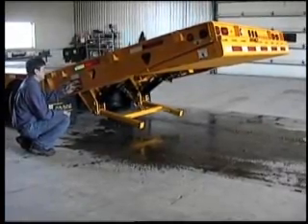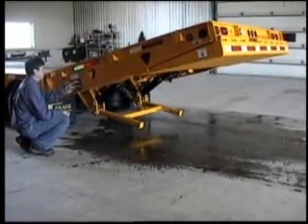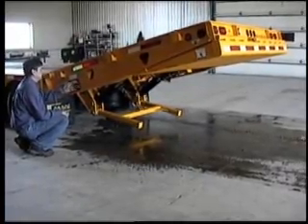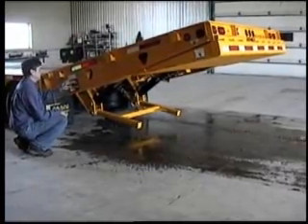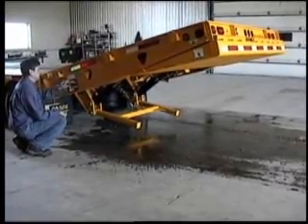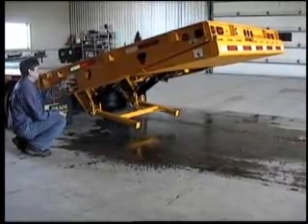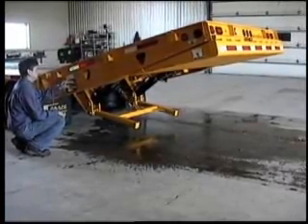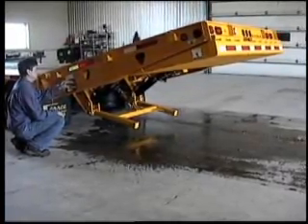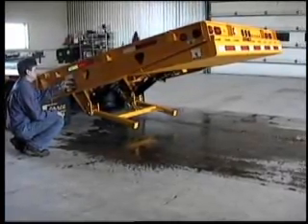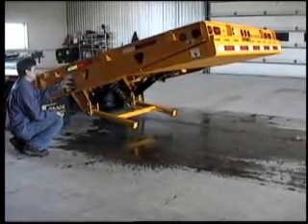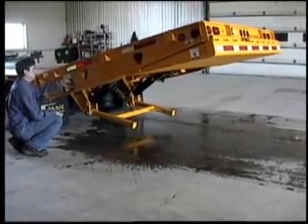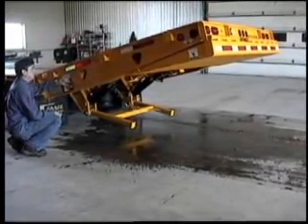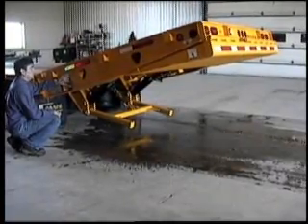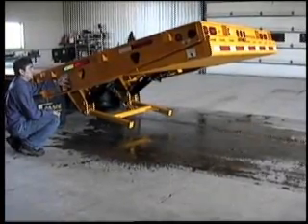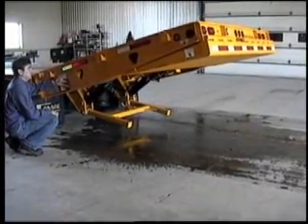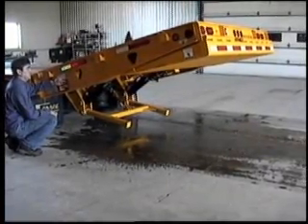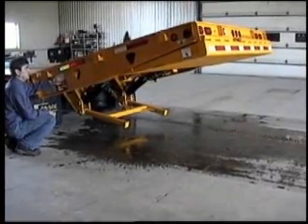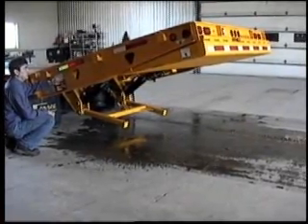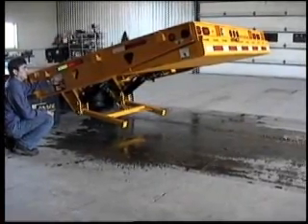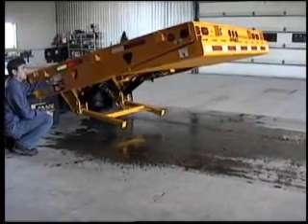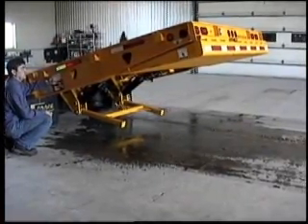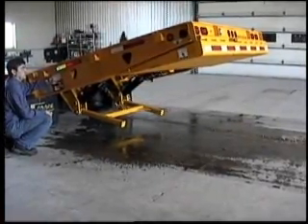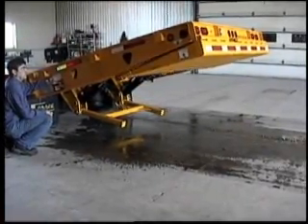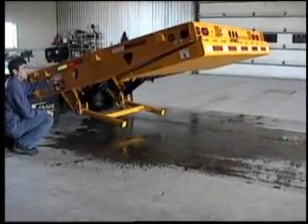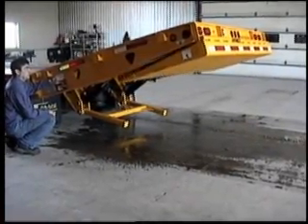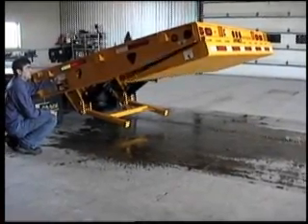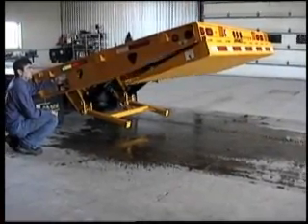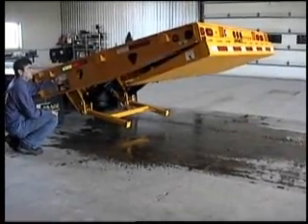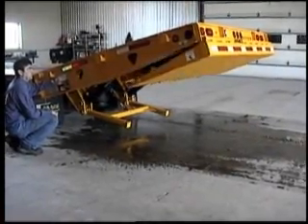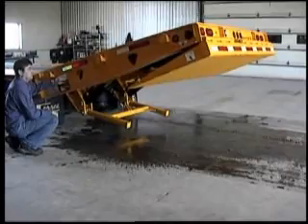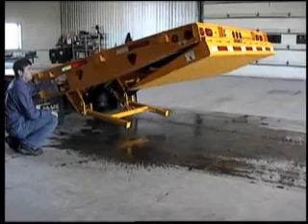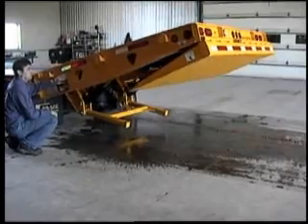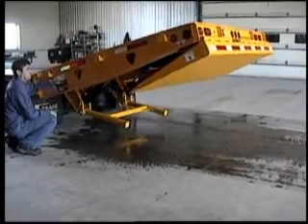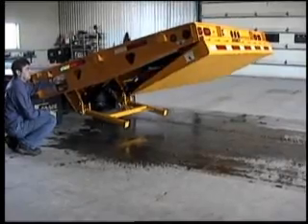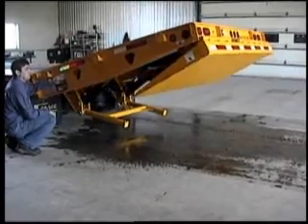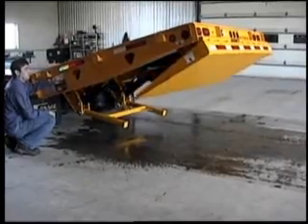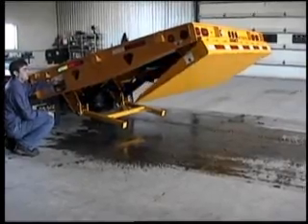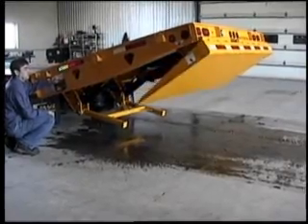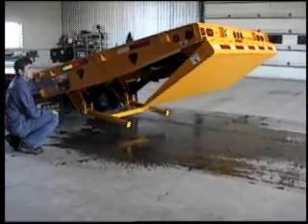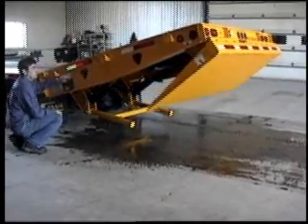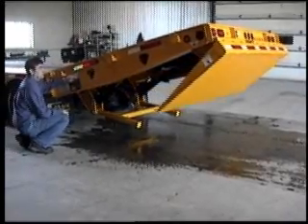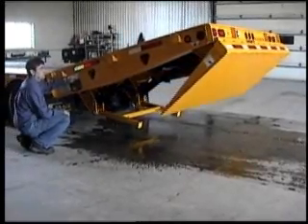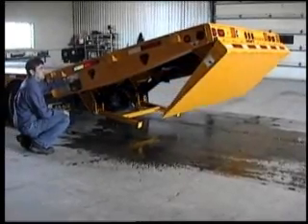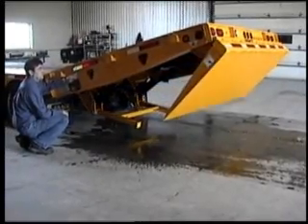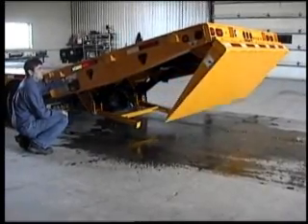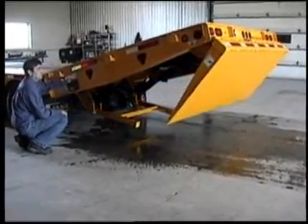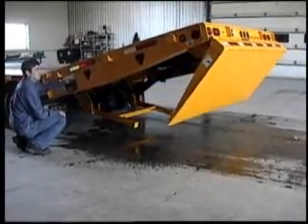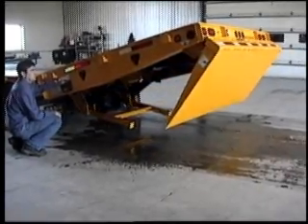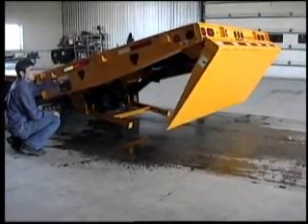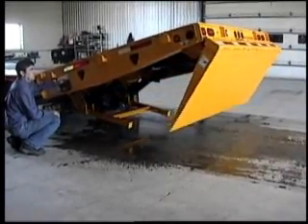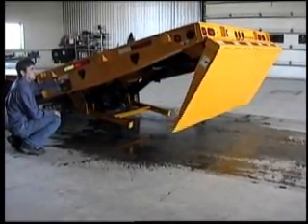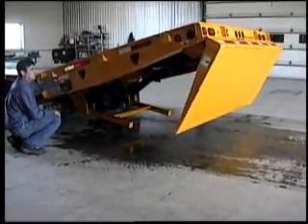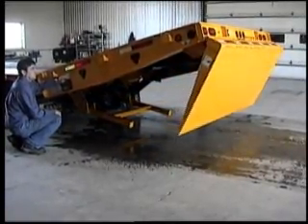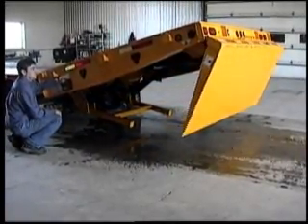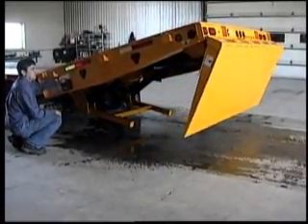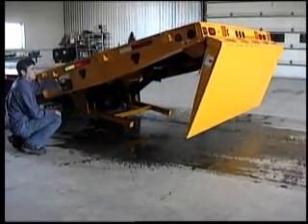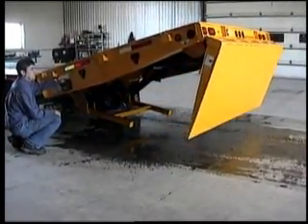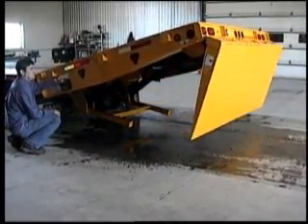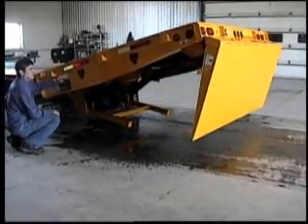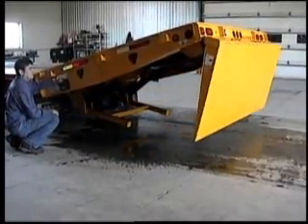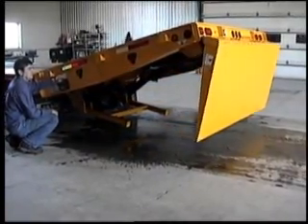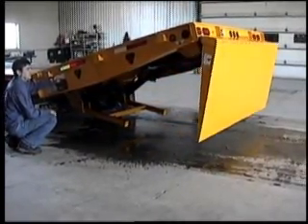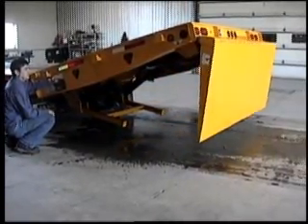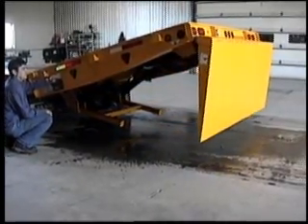Lower the H-frame lock. Unlock the tail hook. Rotate the flip ramp to load position.